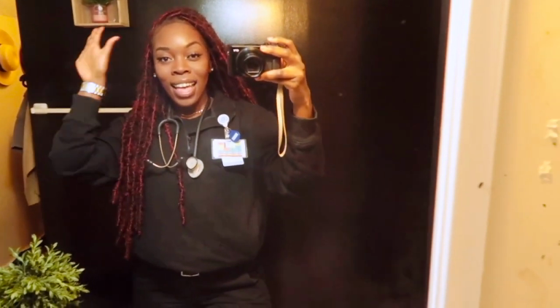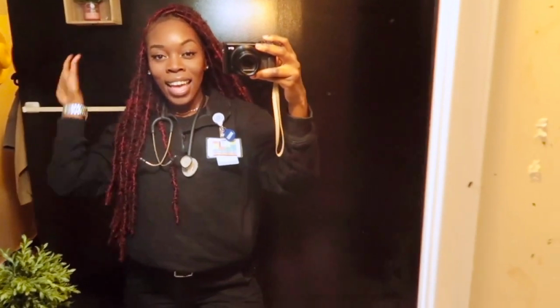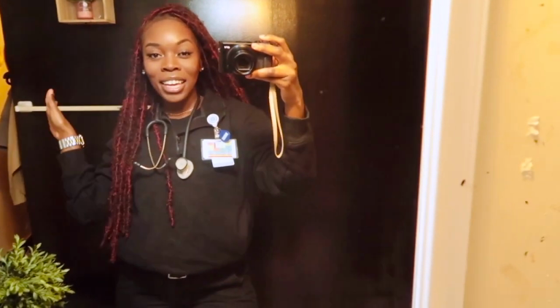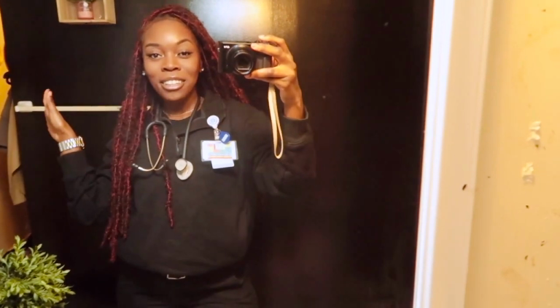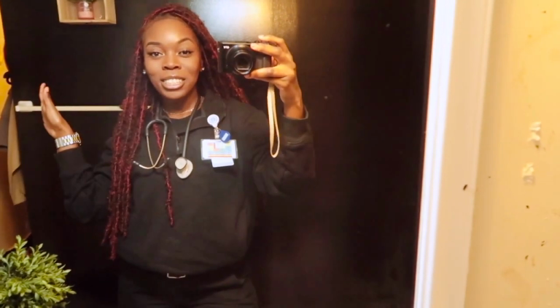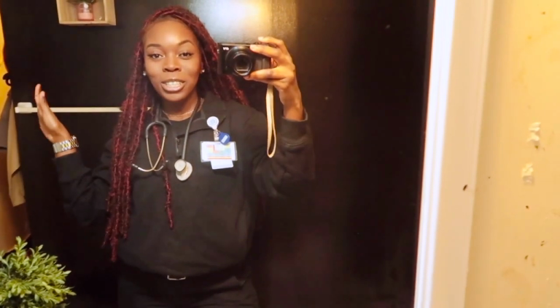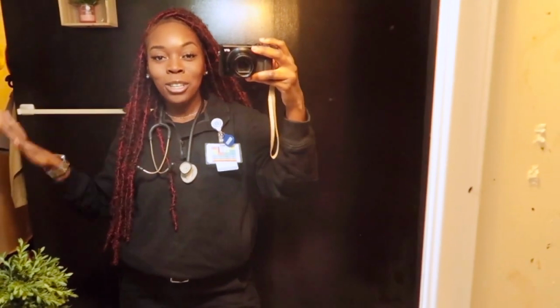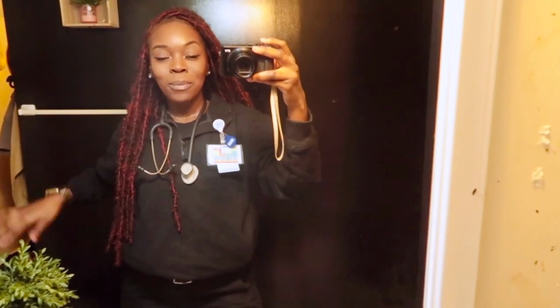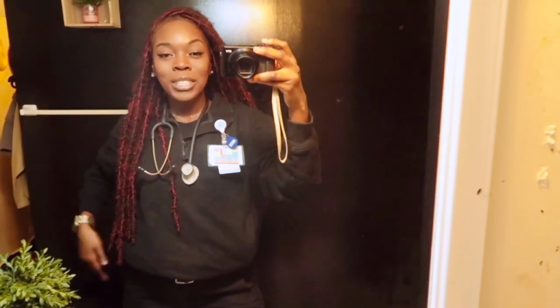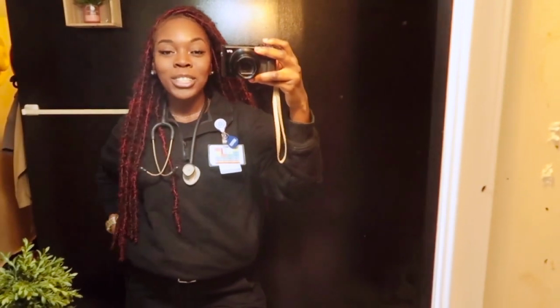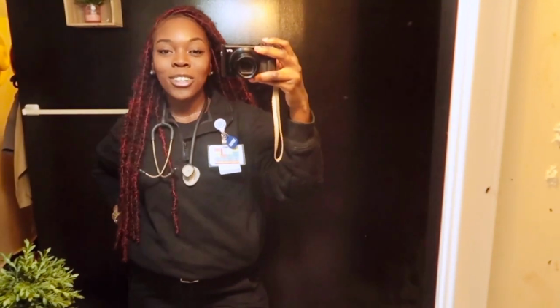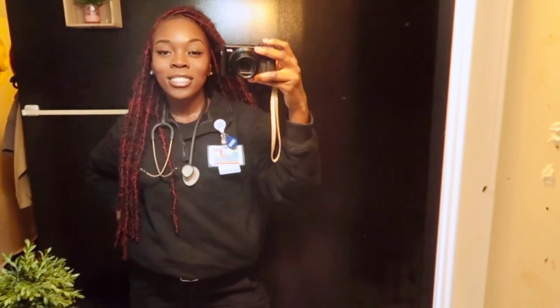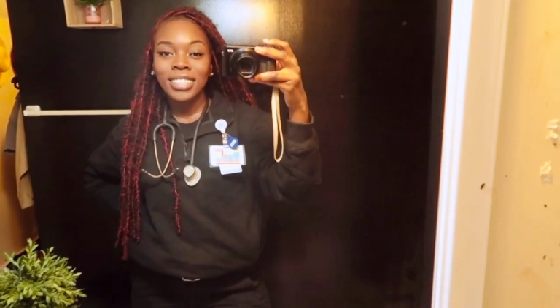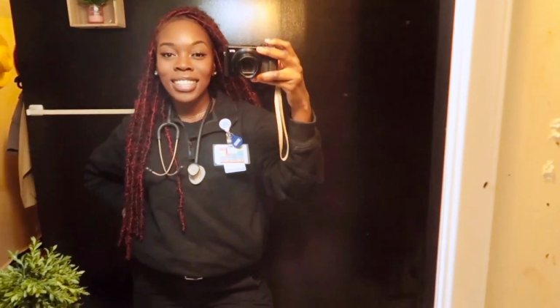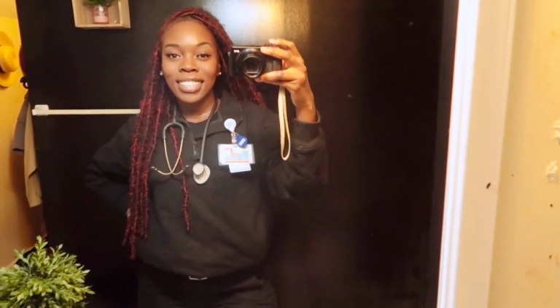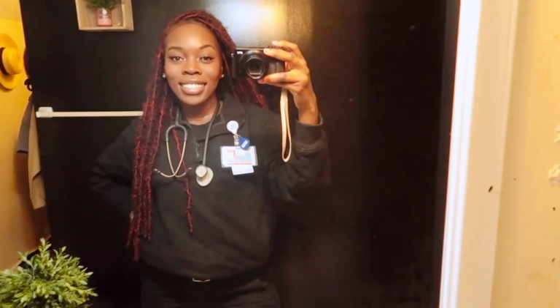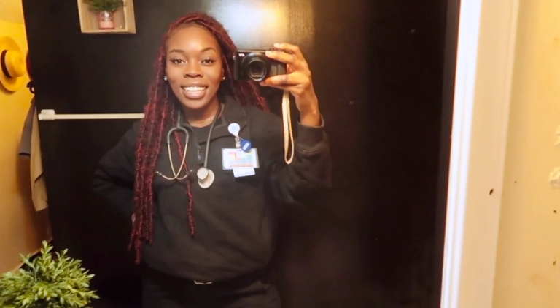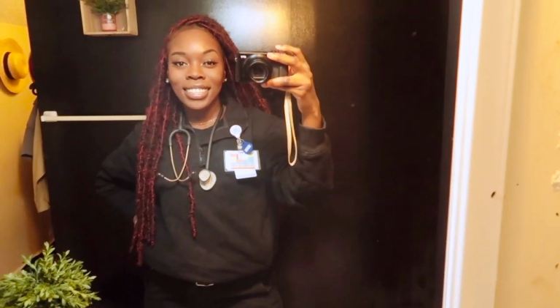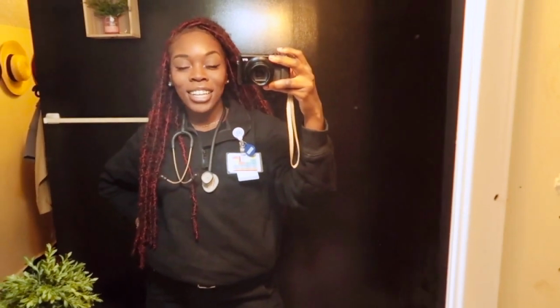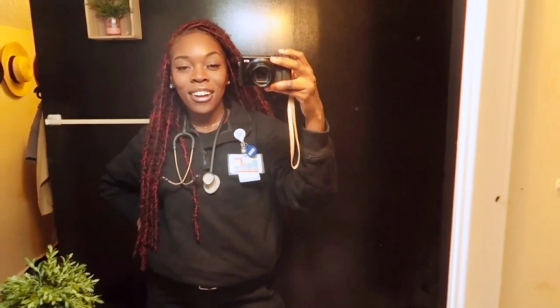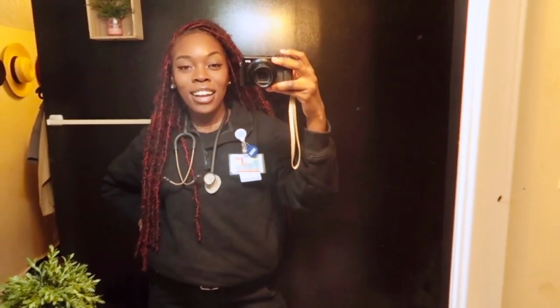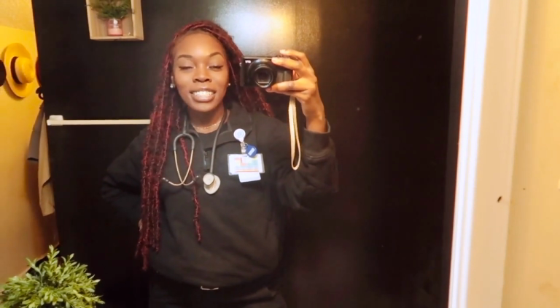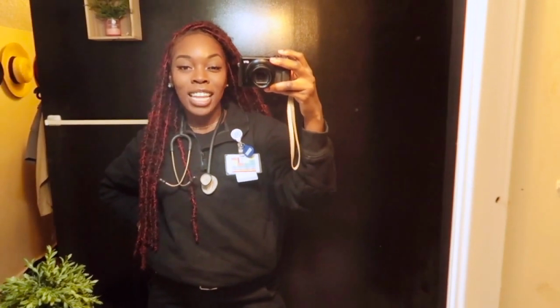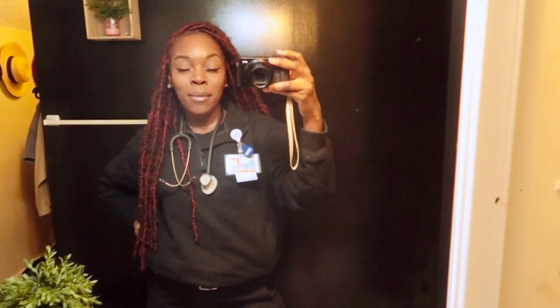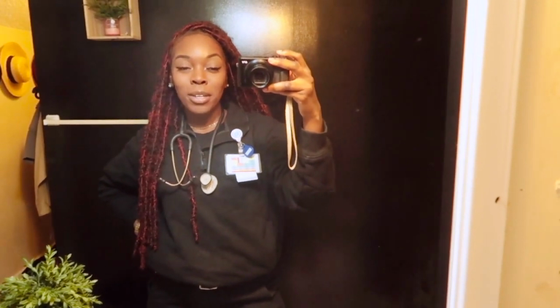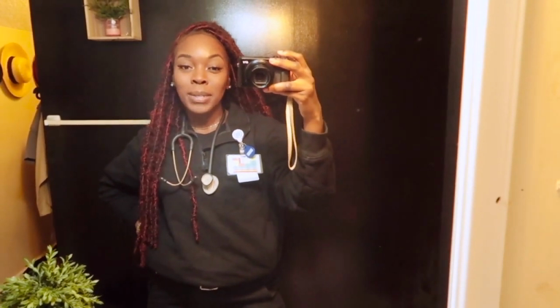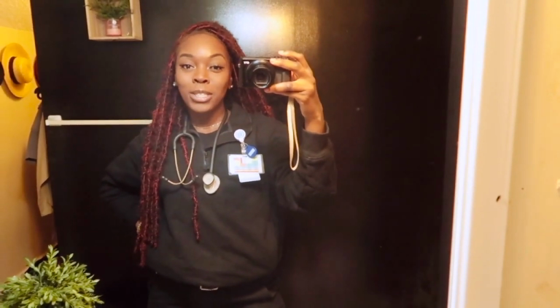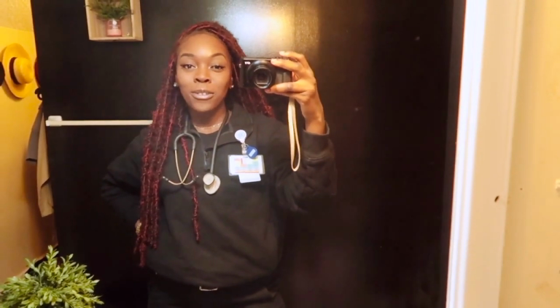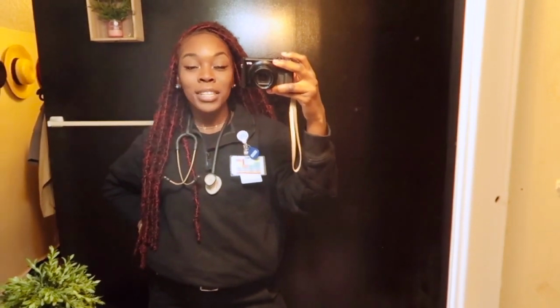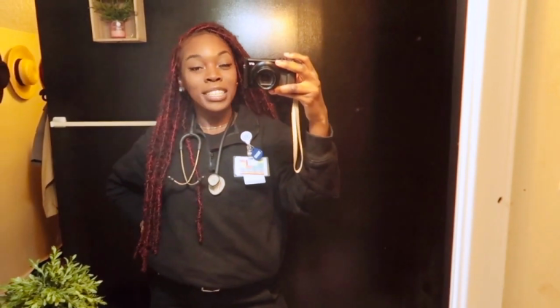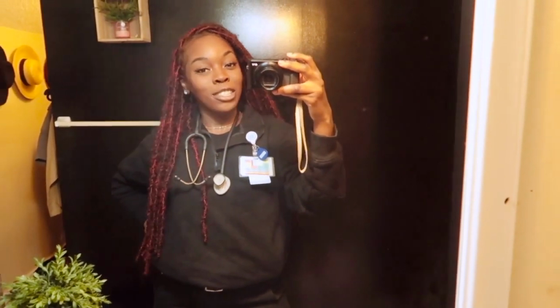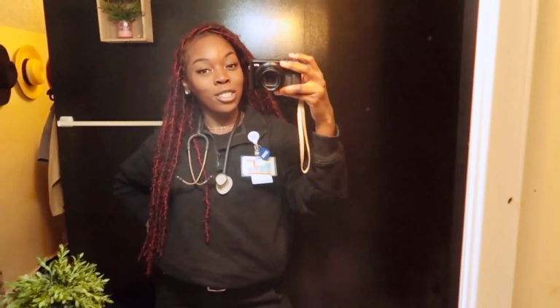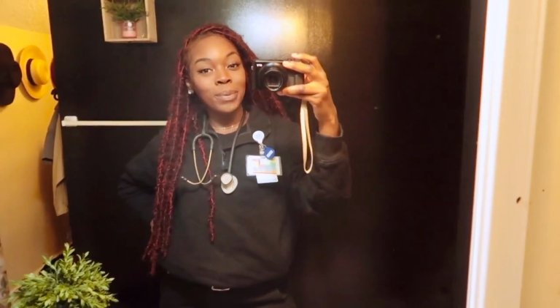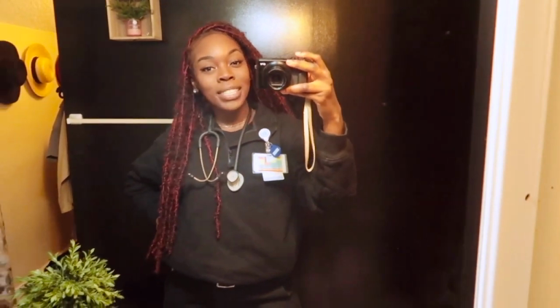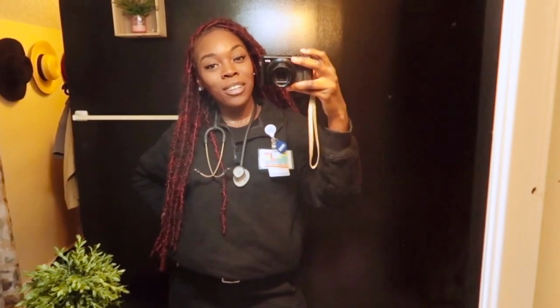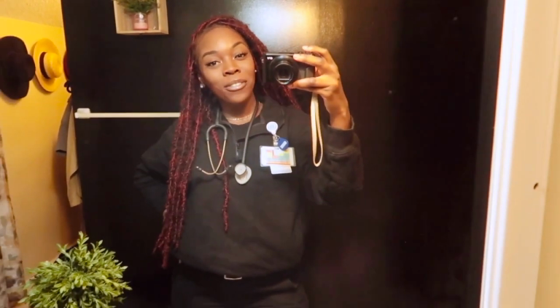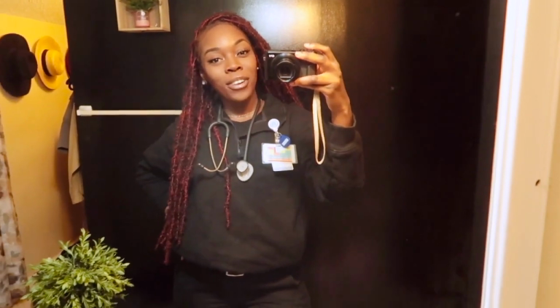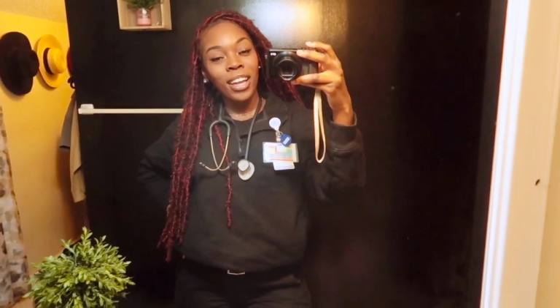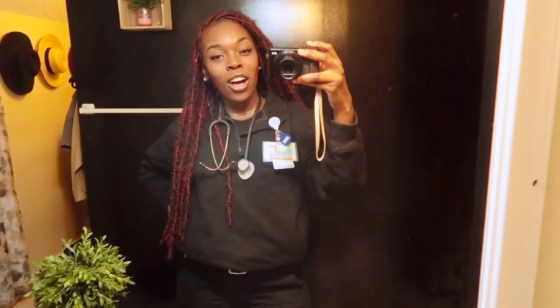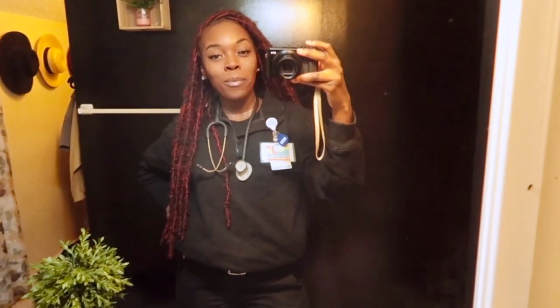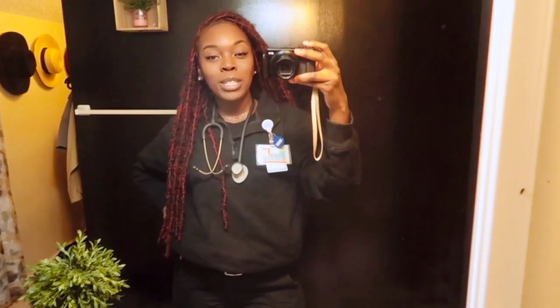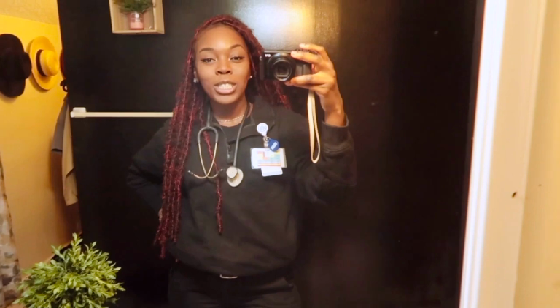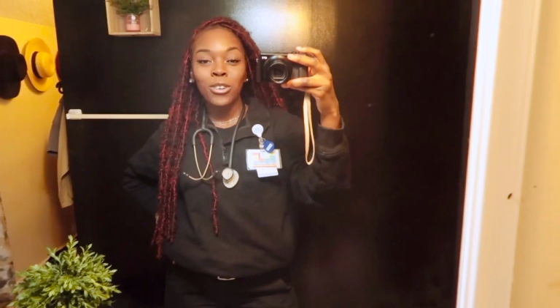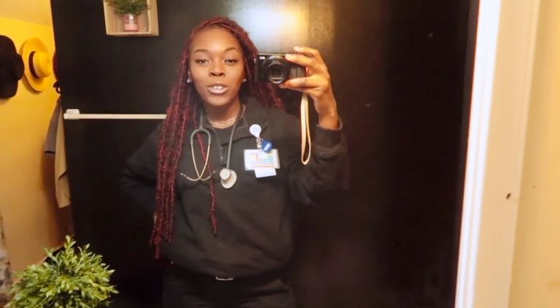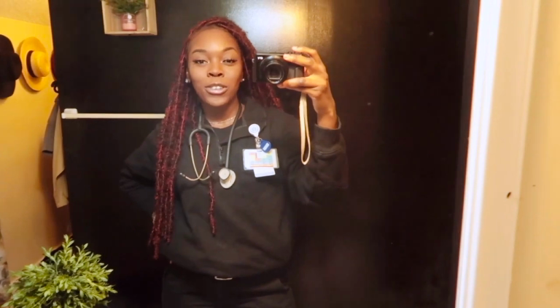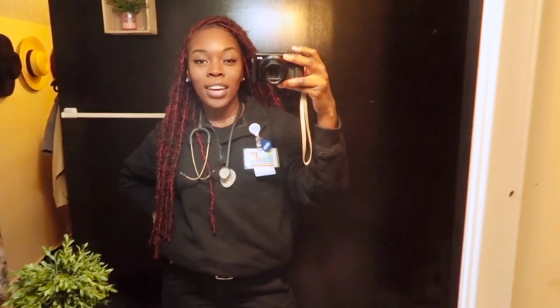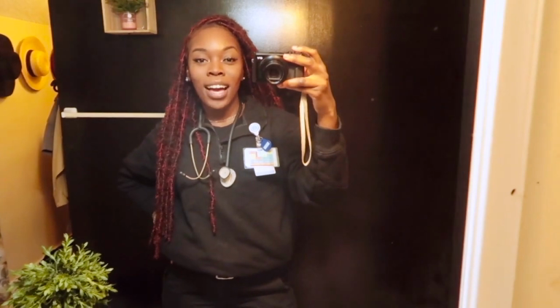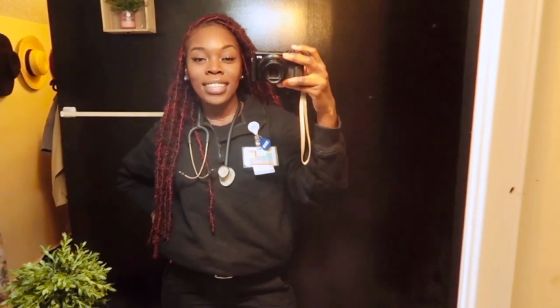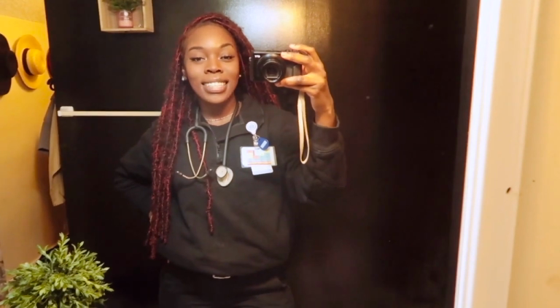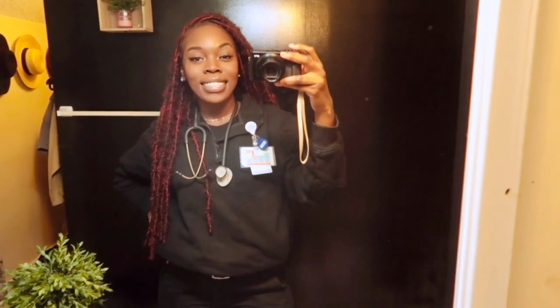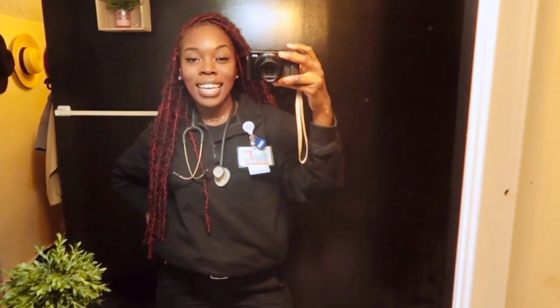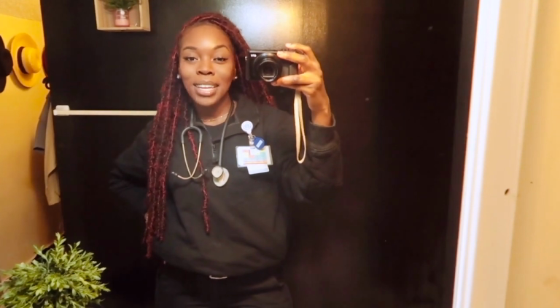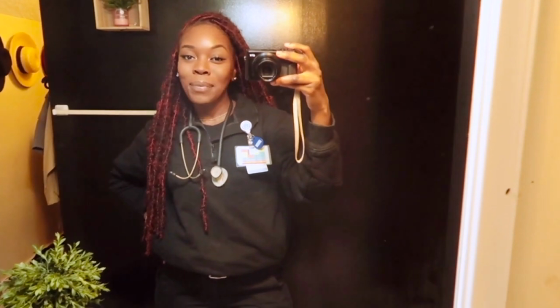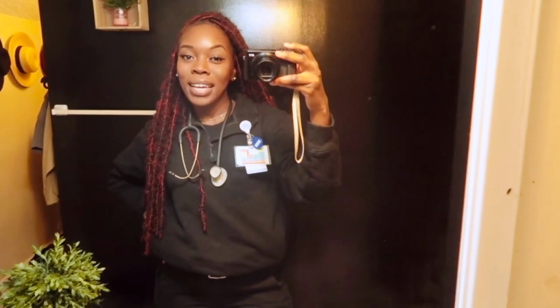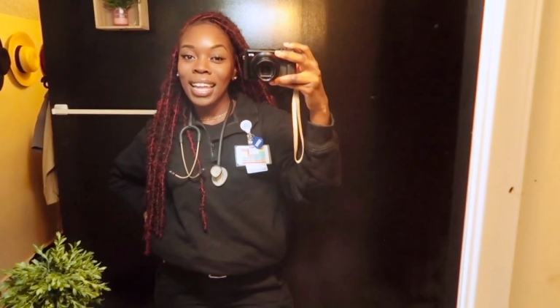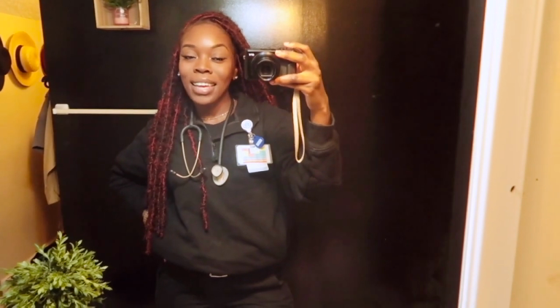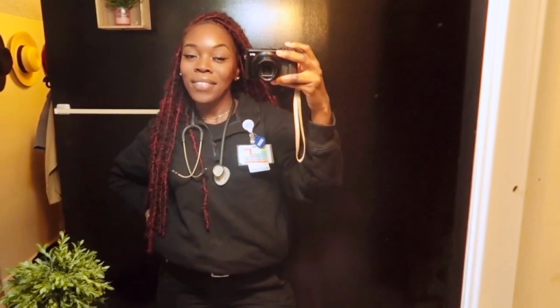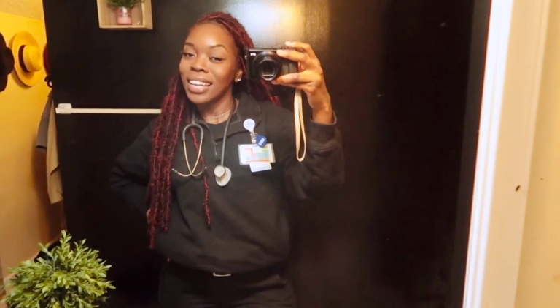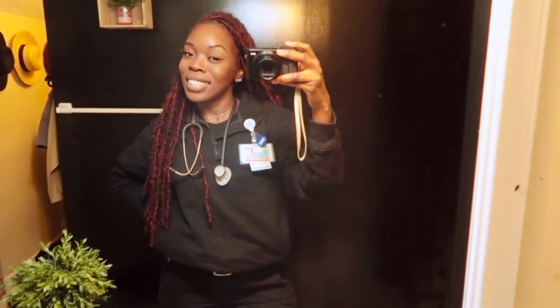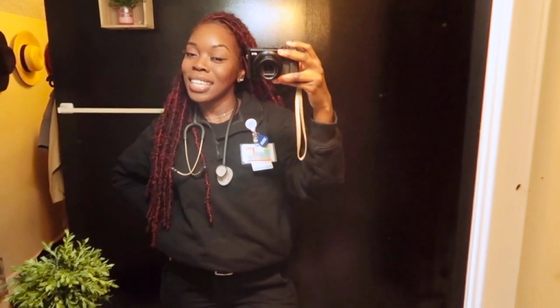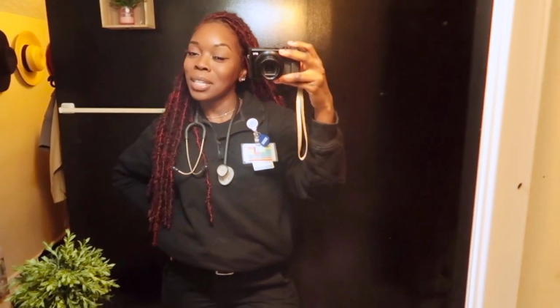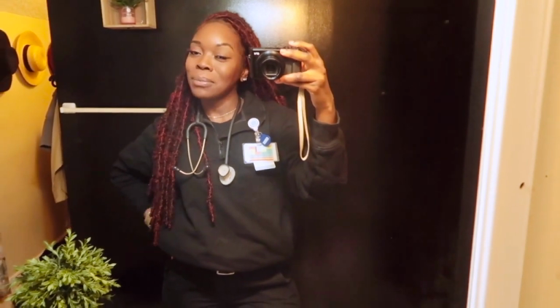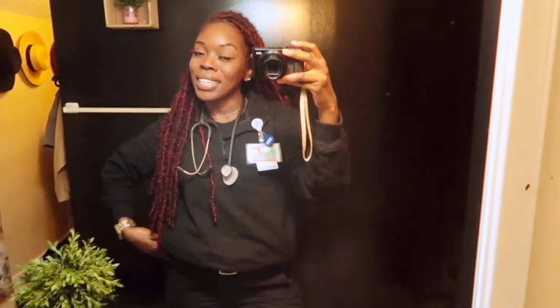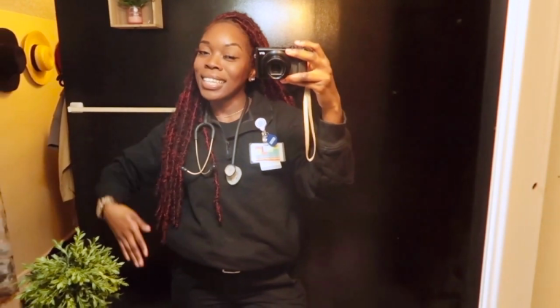Hey YouTube, it's your girl Stacey Stace here and today I'm going to be doing things a little bit different. I'll be showing you guys a day in my life as an EMT.